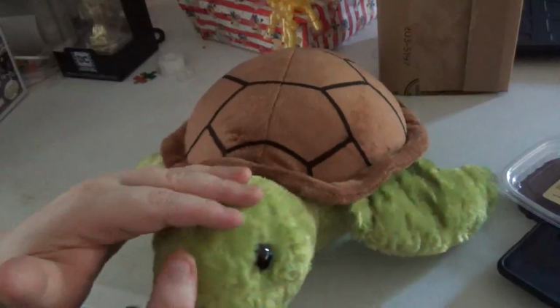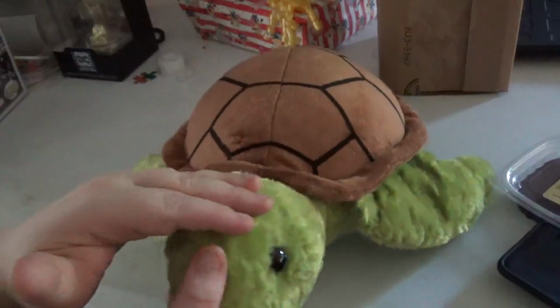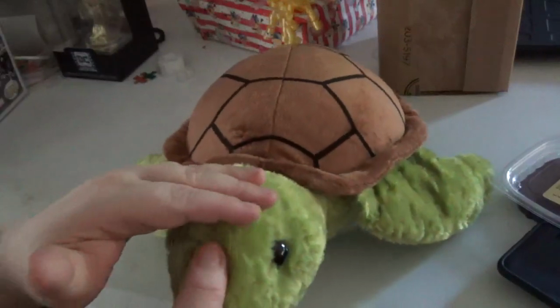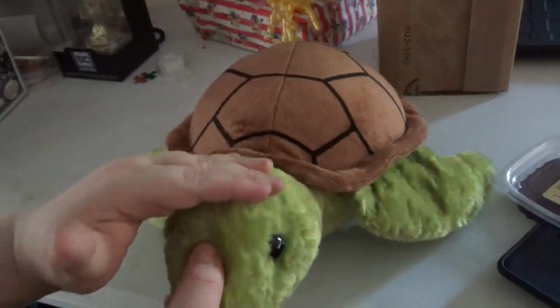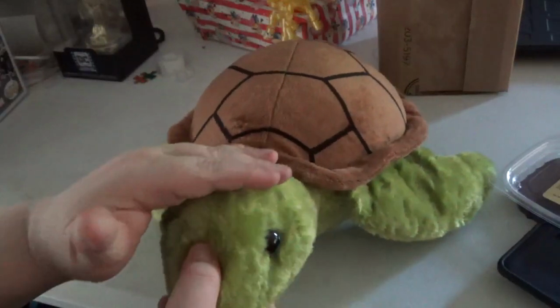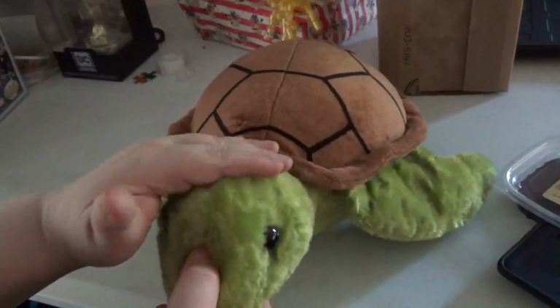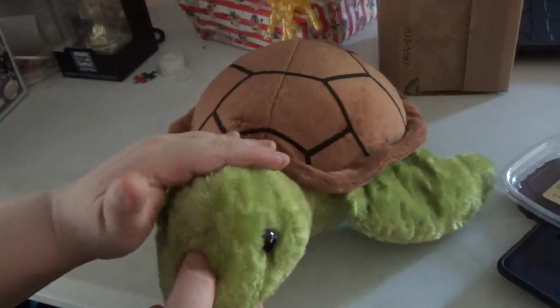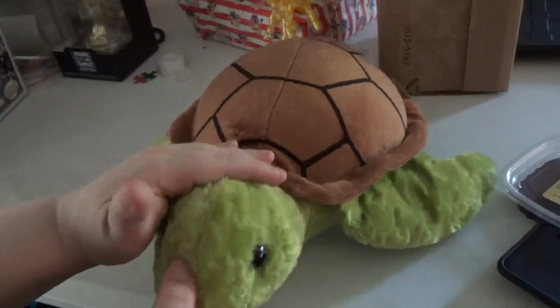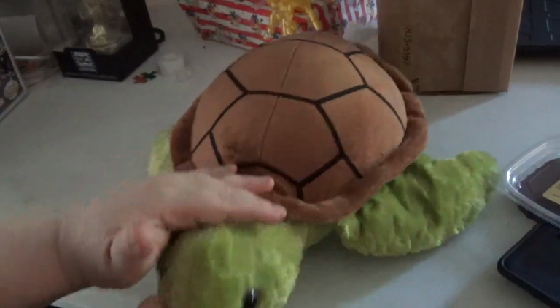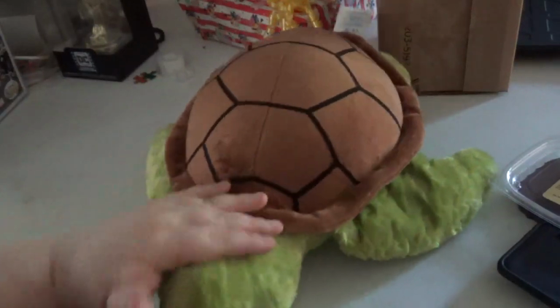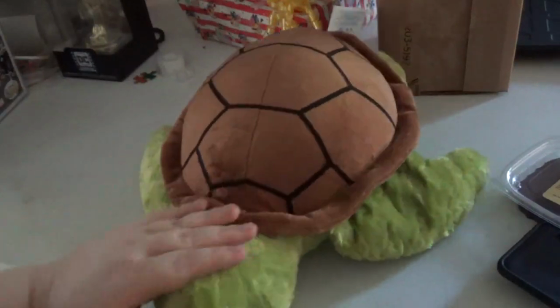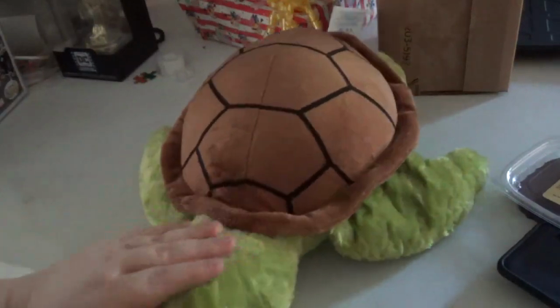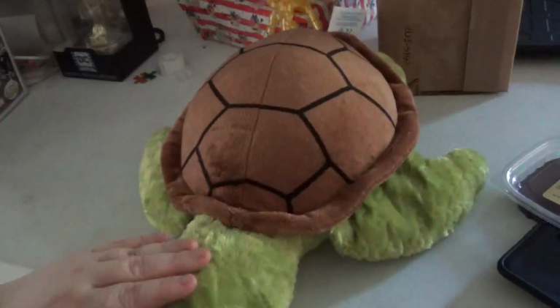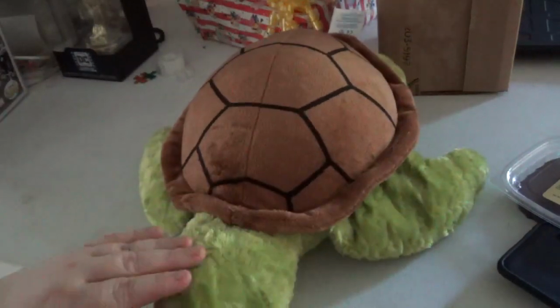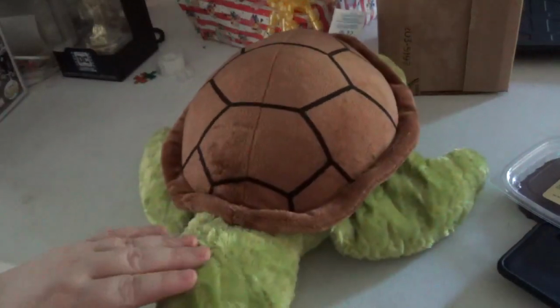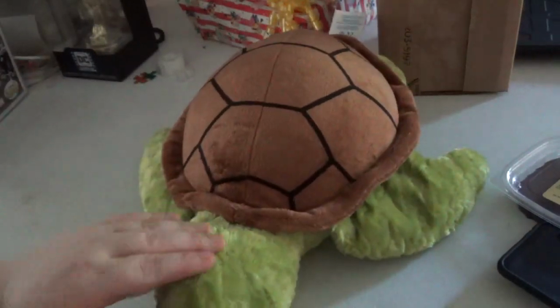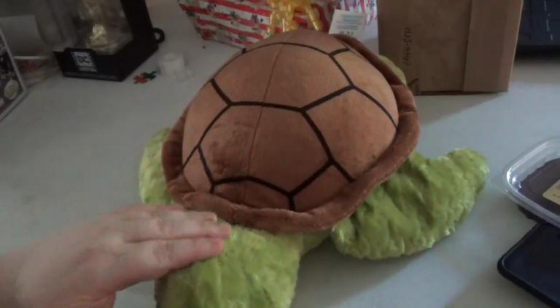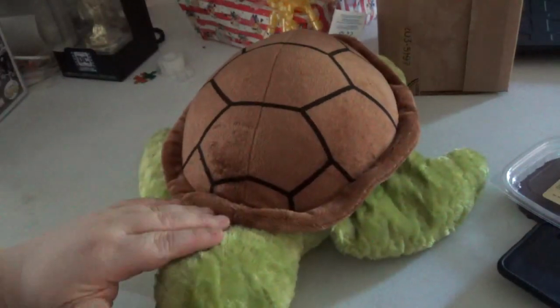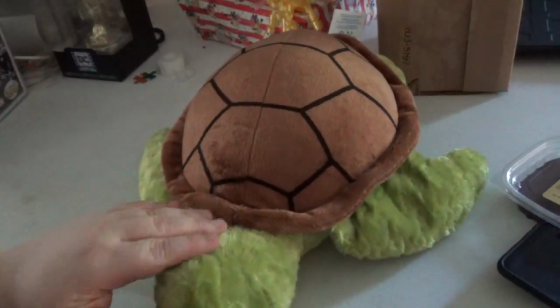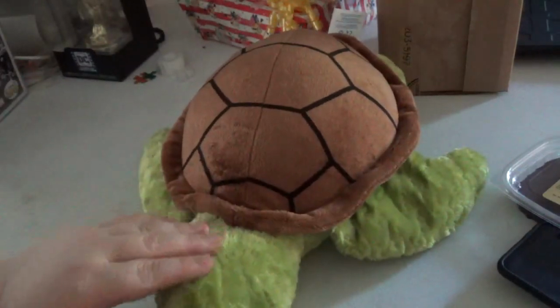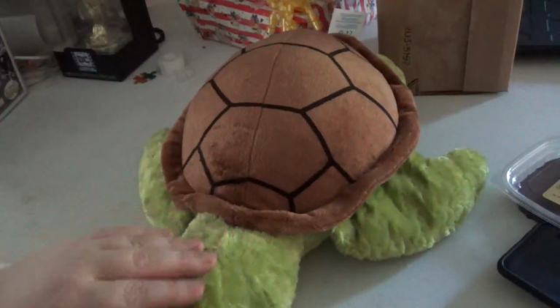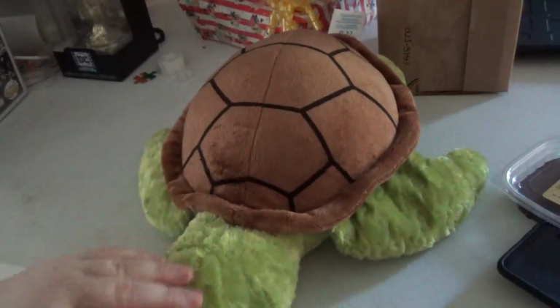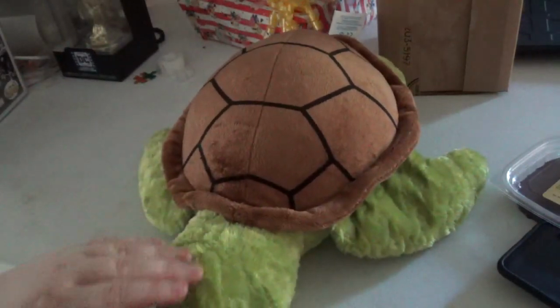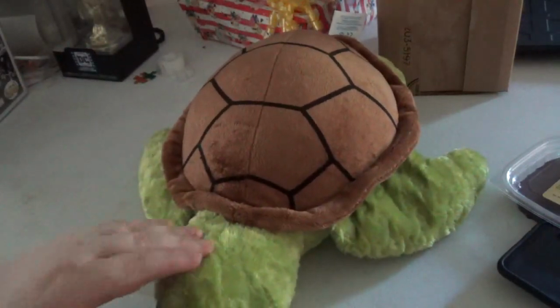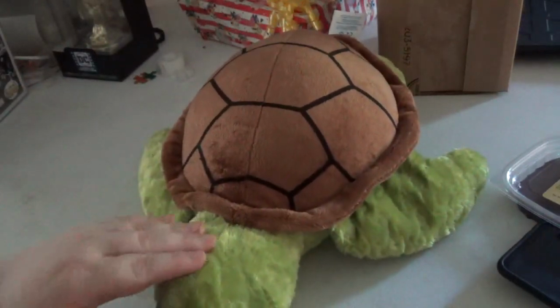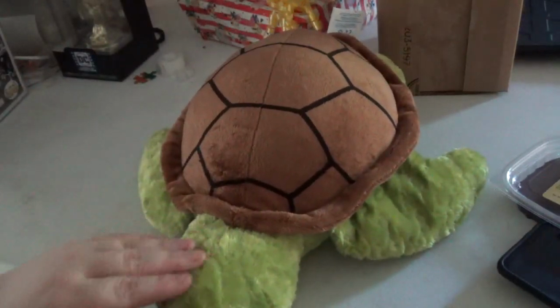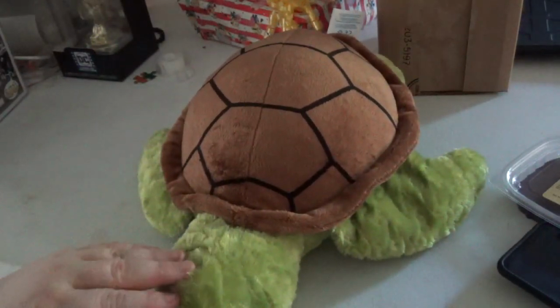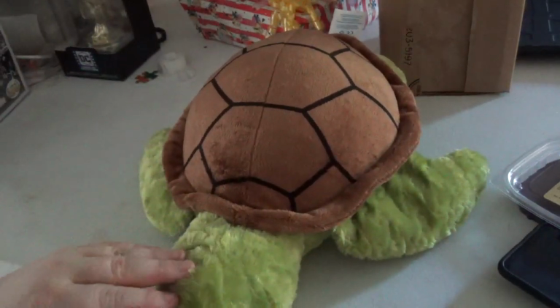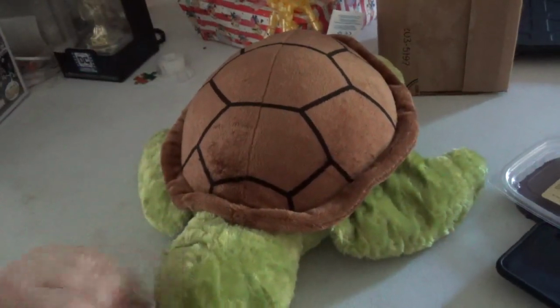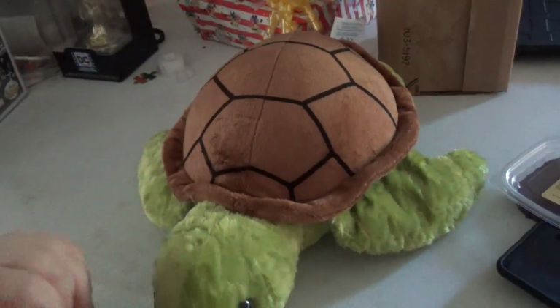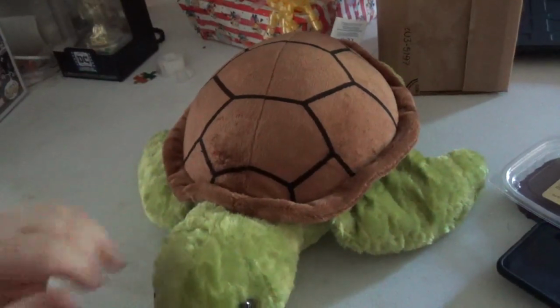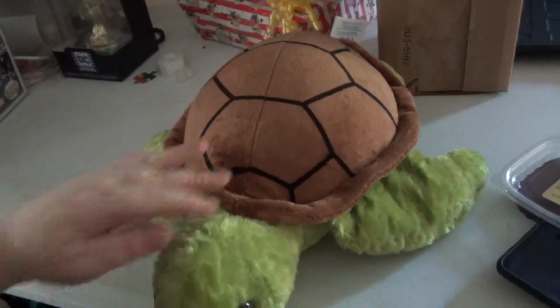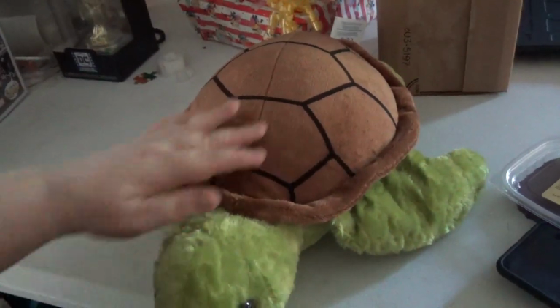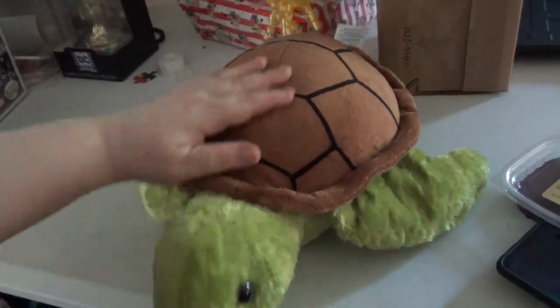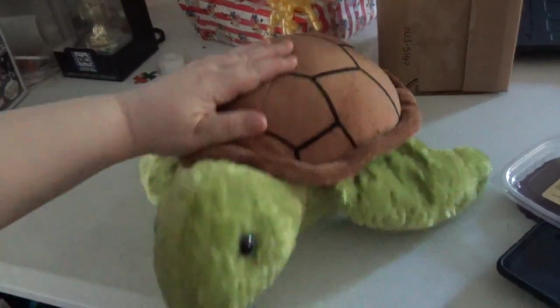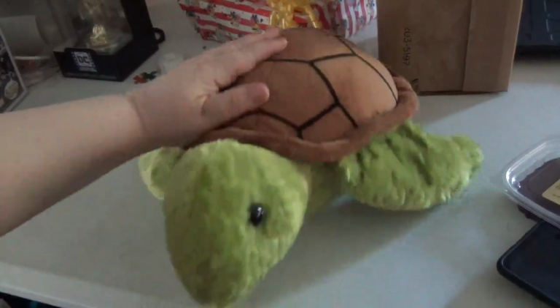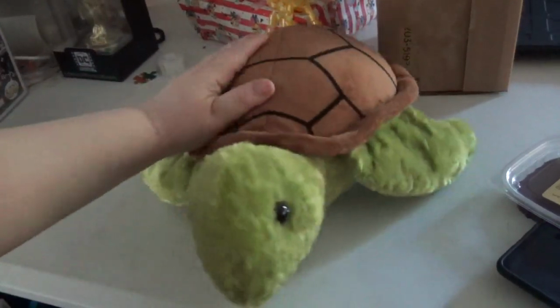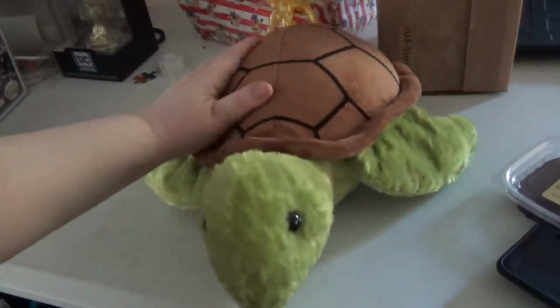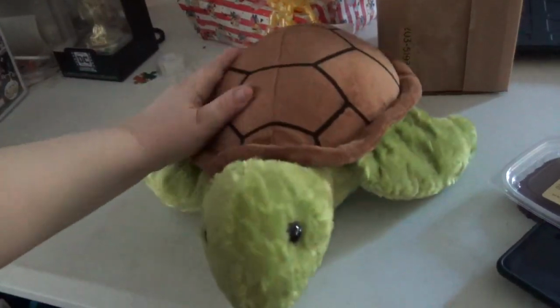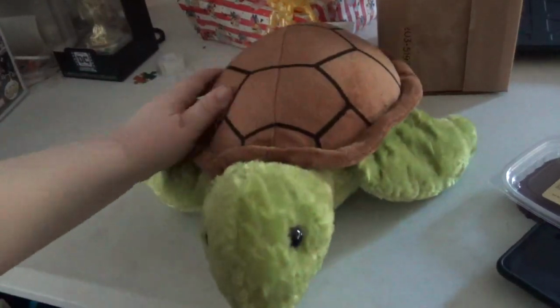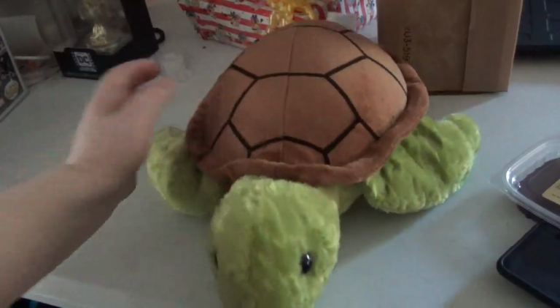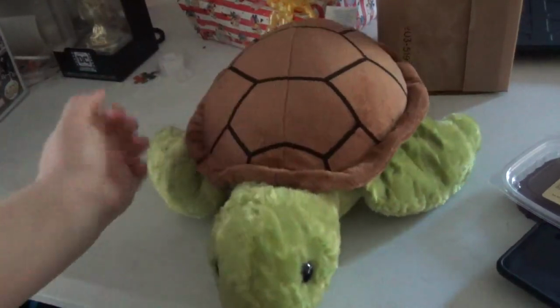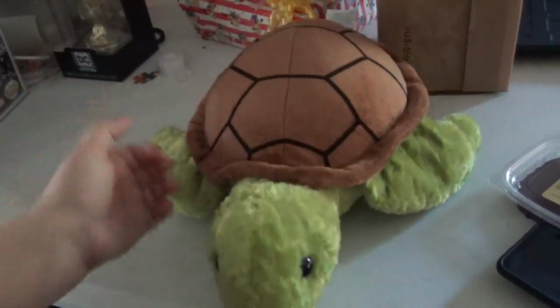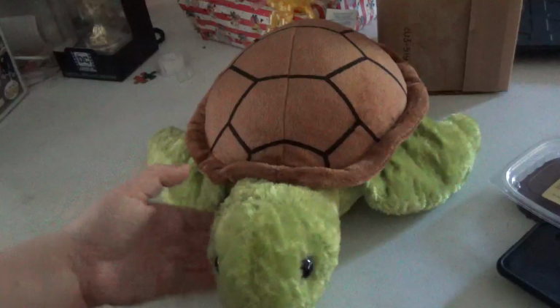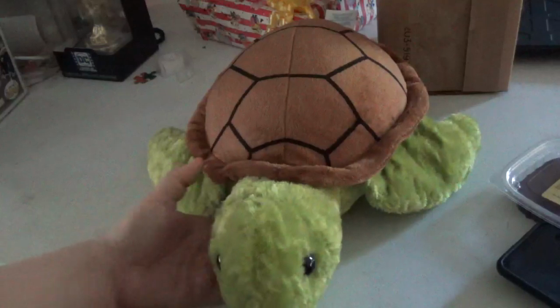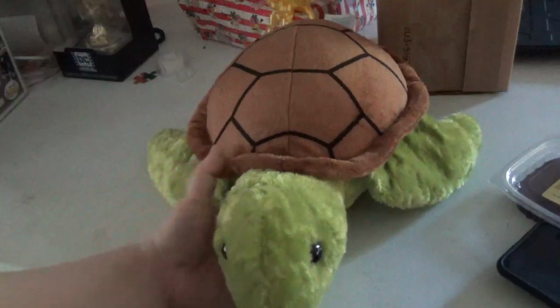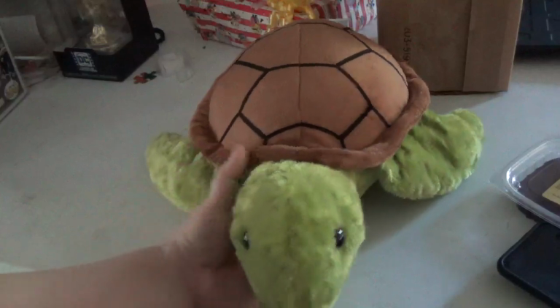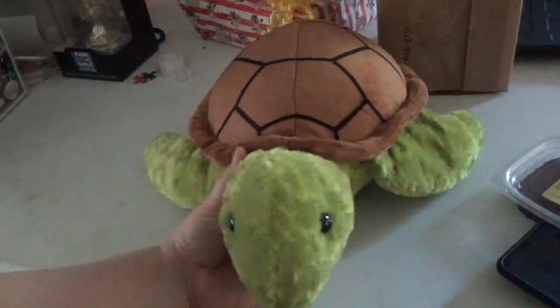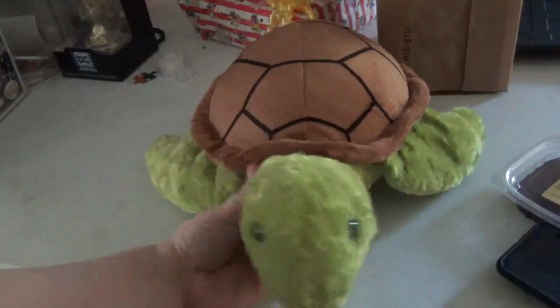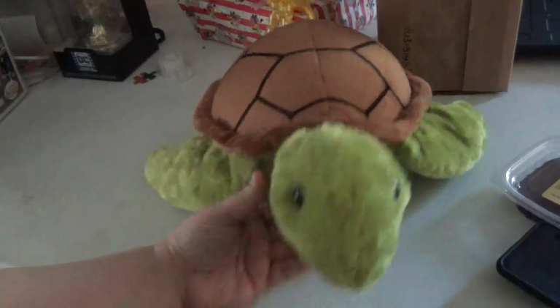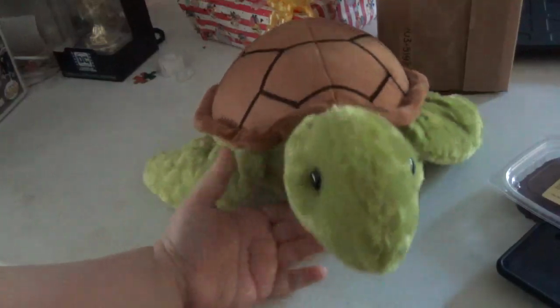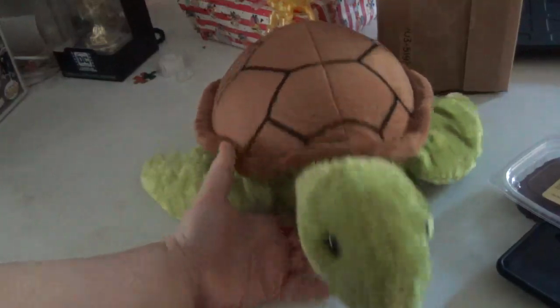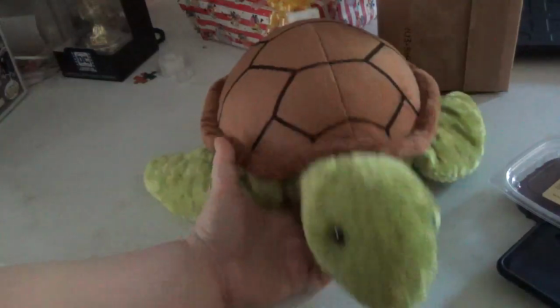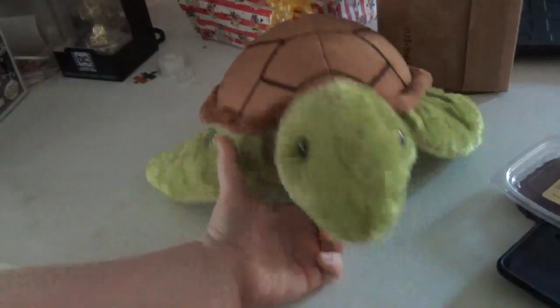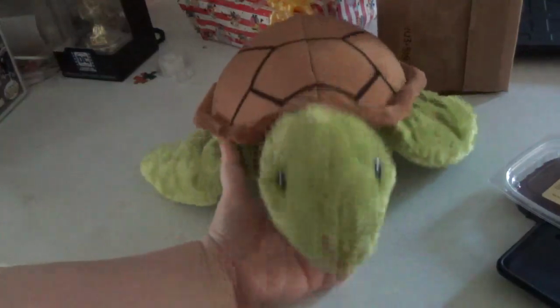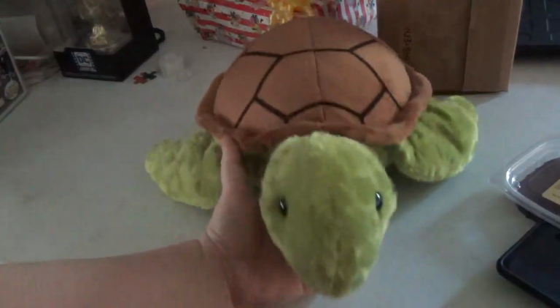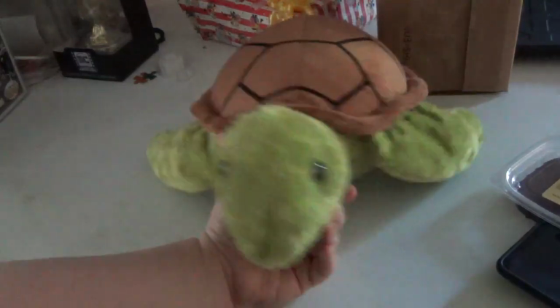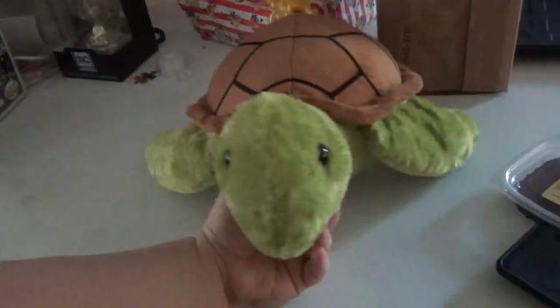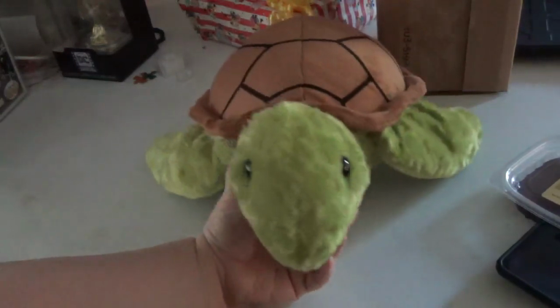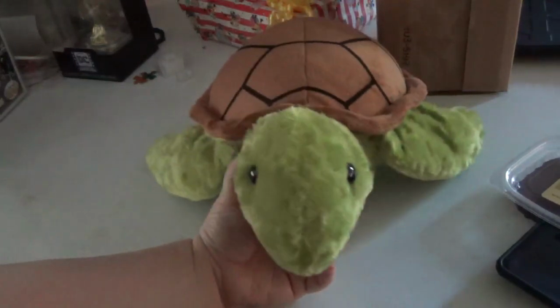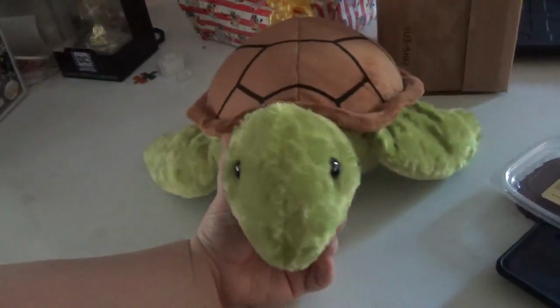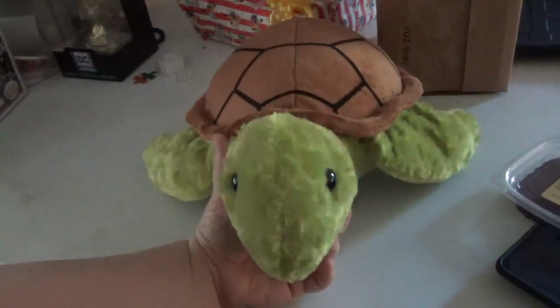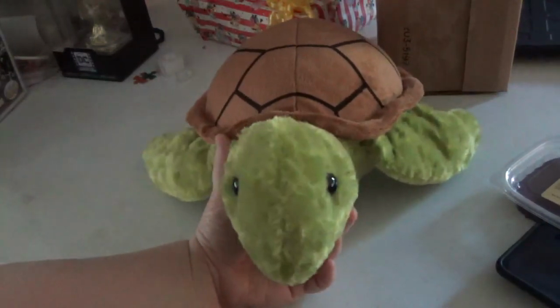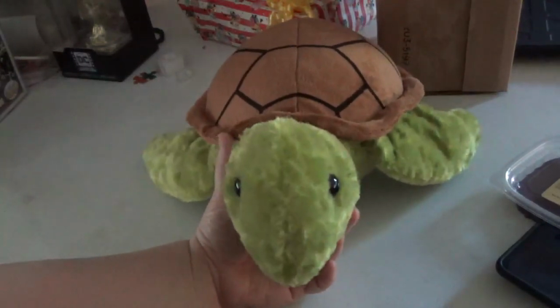I don't know why, but they're so cute. He's adorable. I'm going to put him with the rest of my collection and my other turtle plushes.